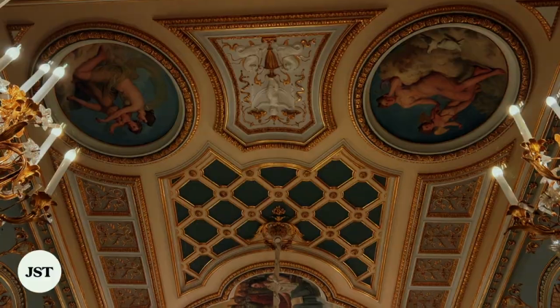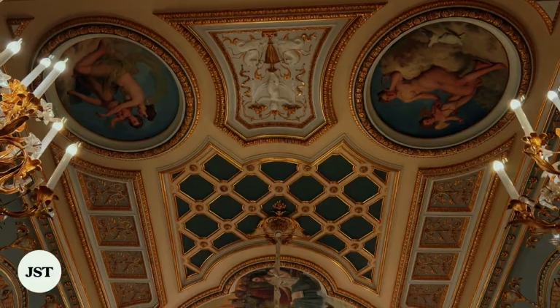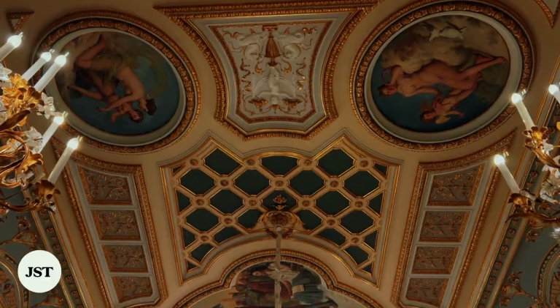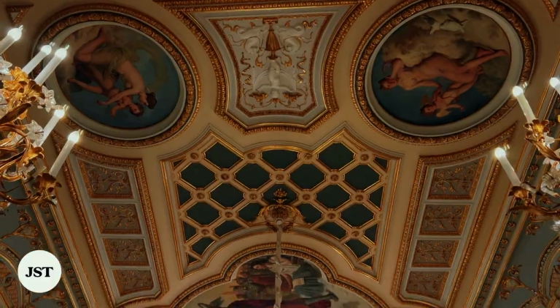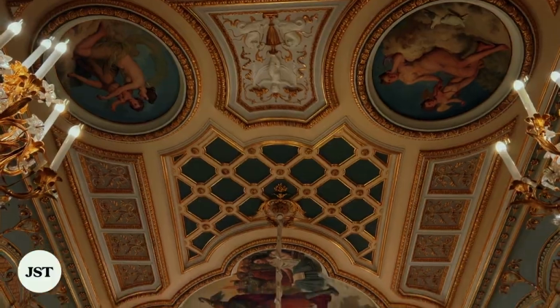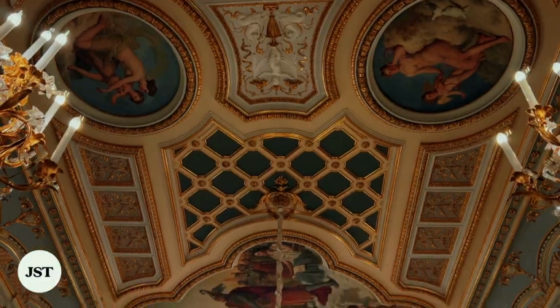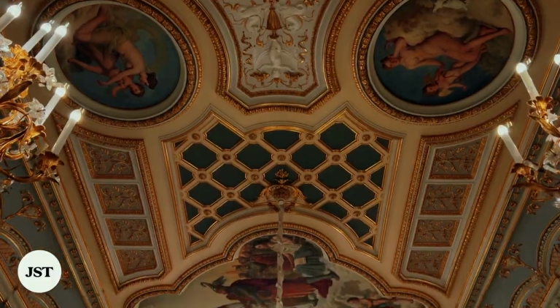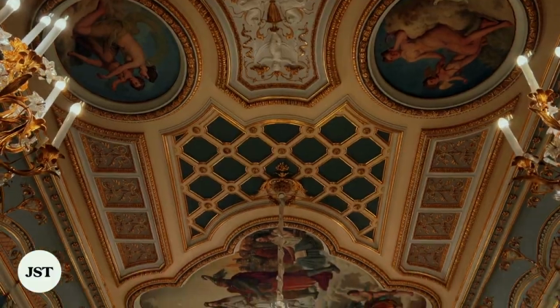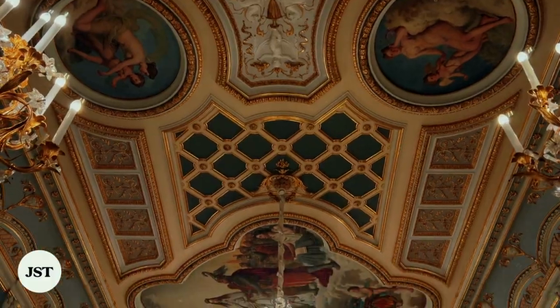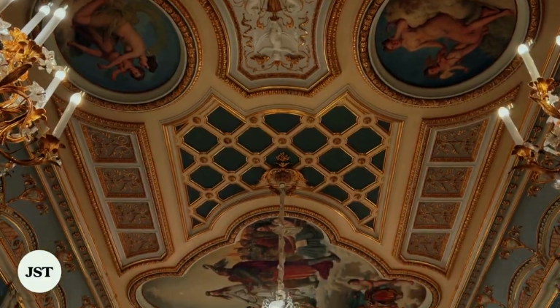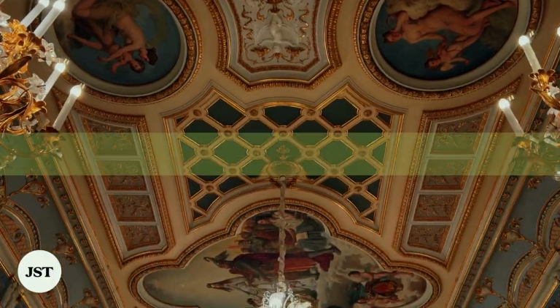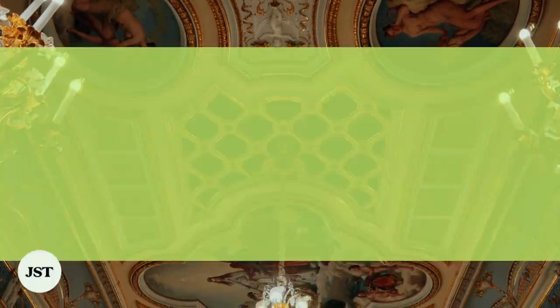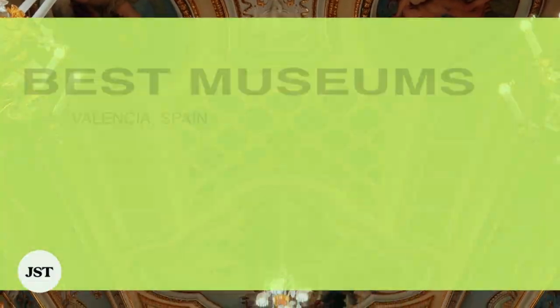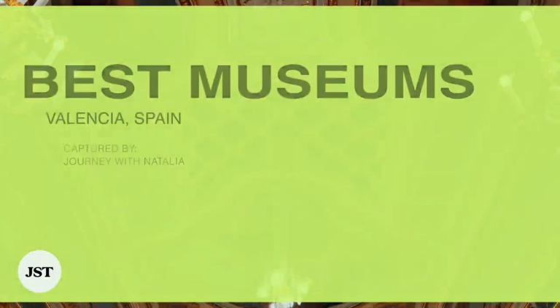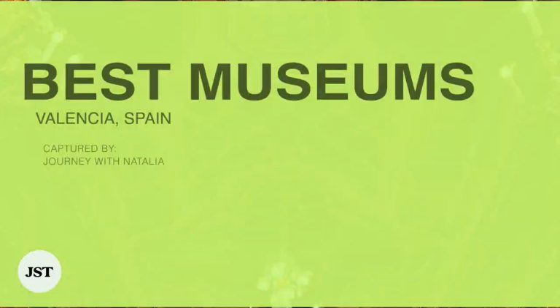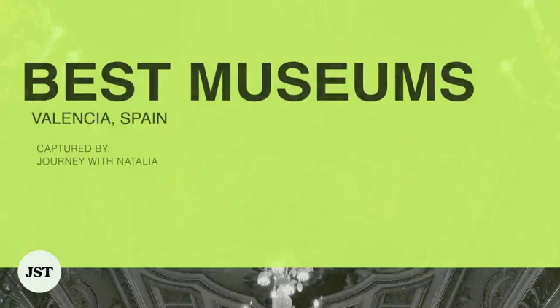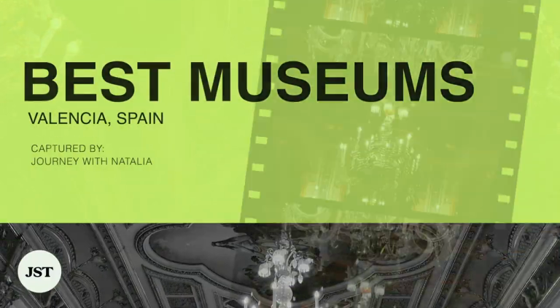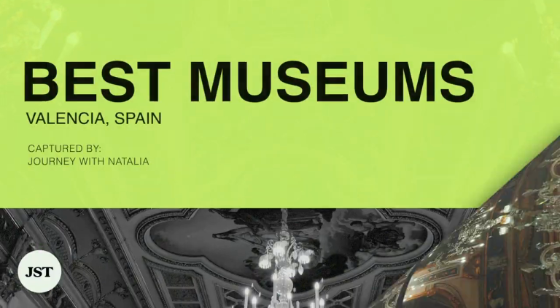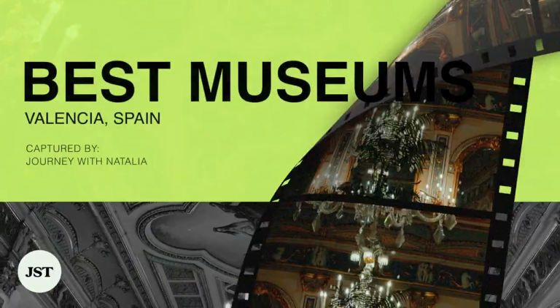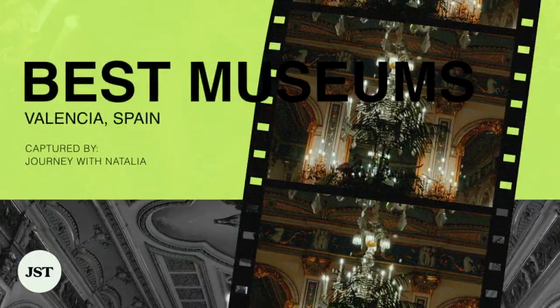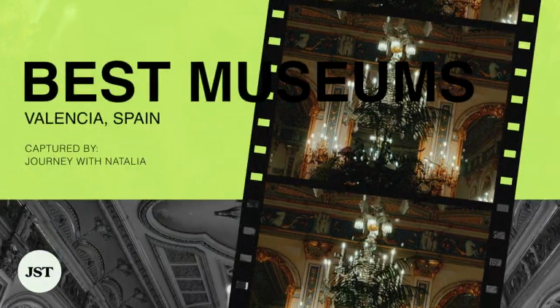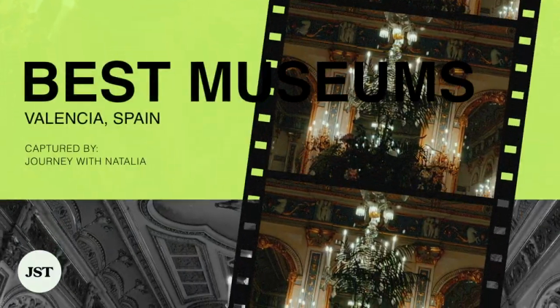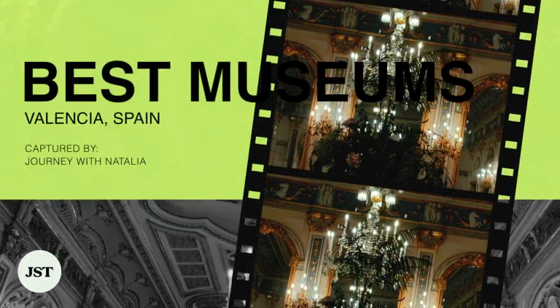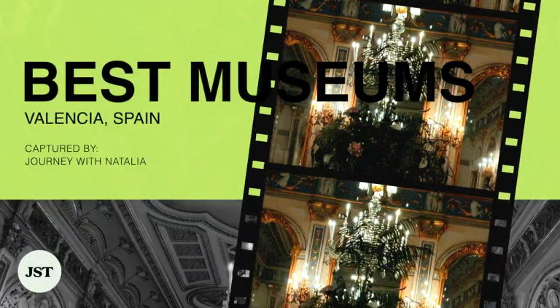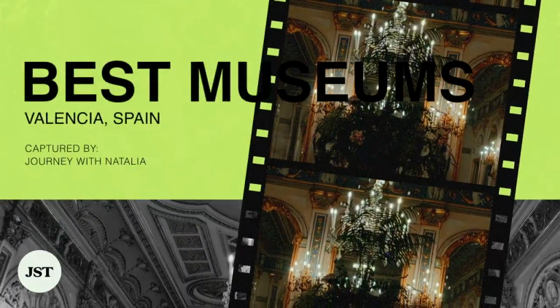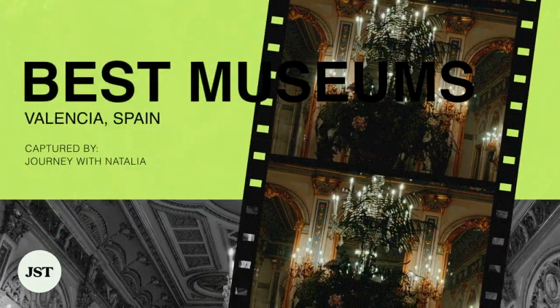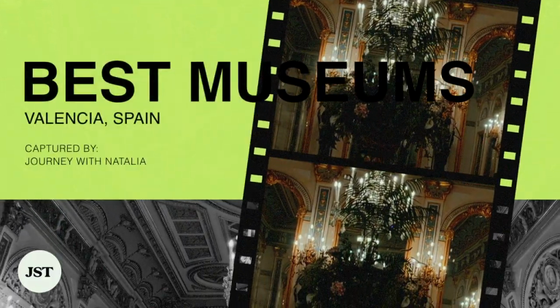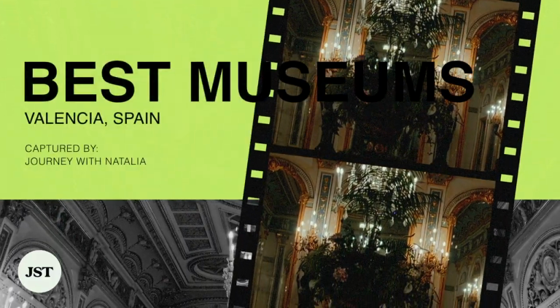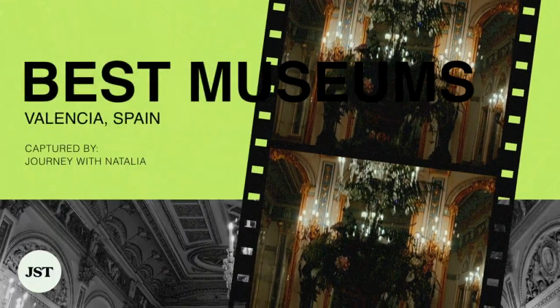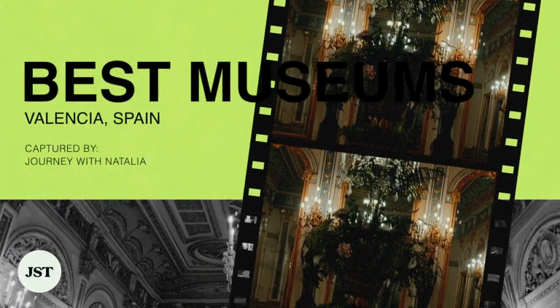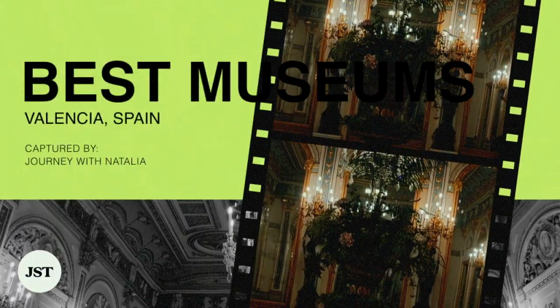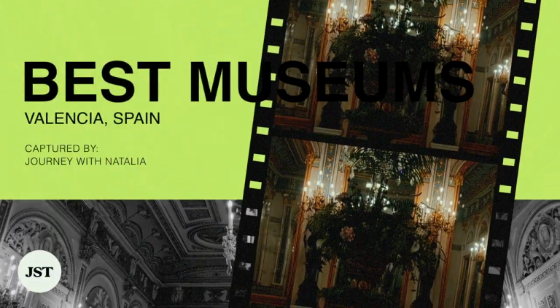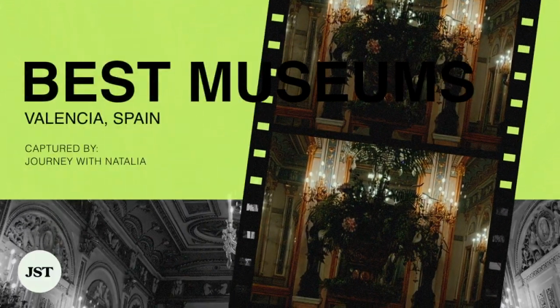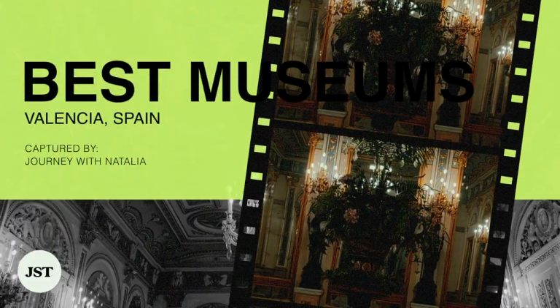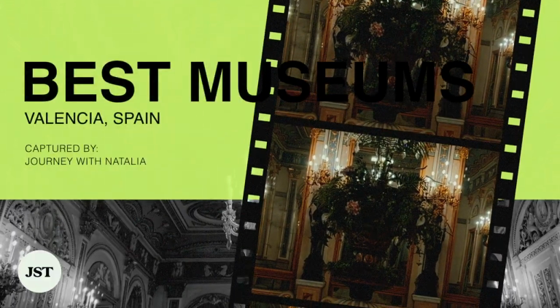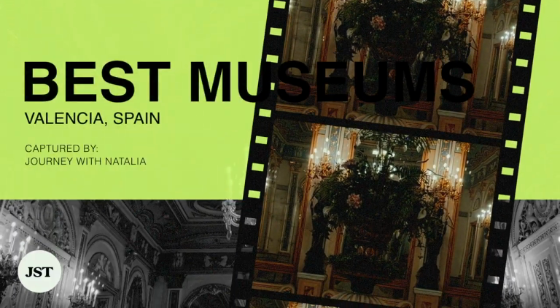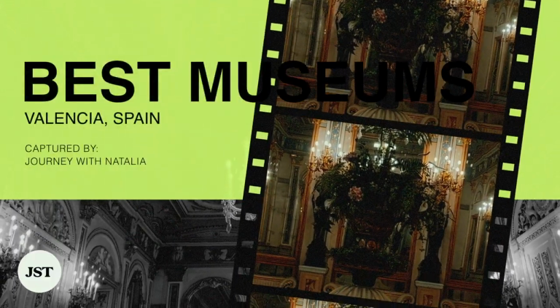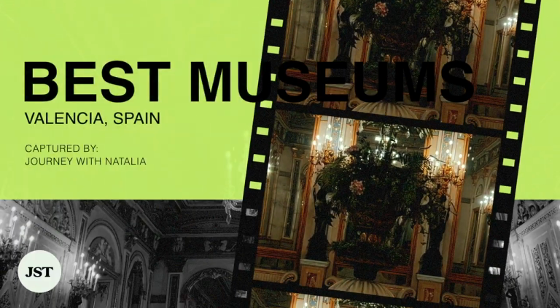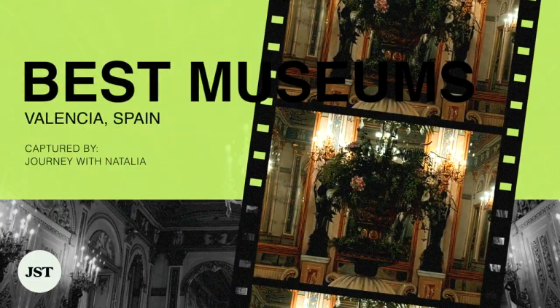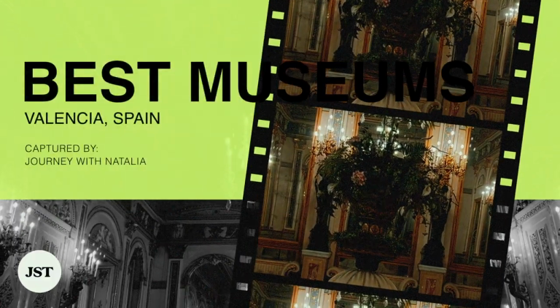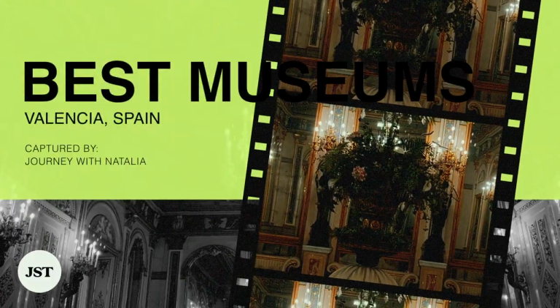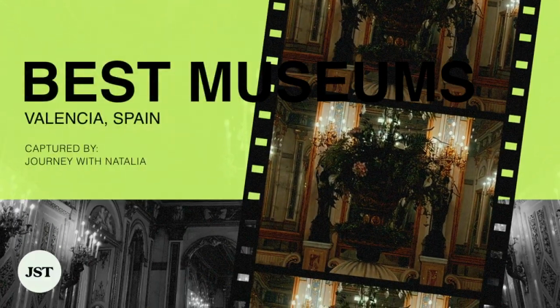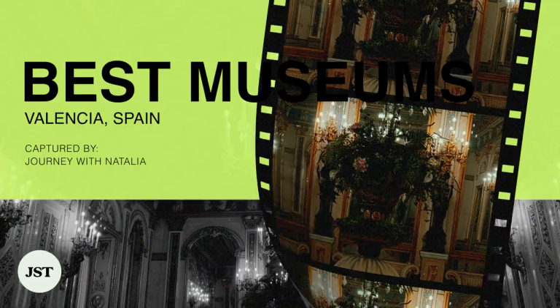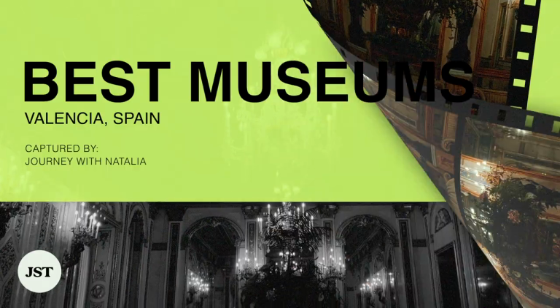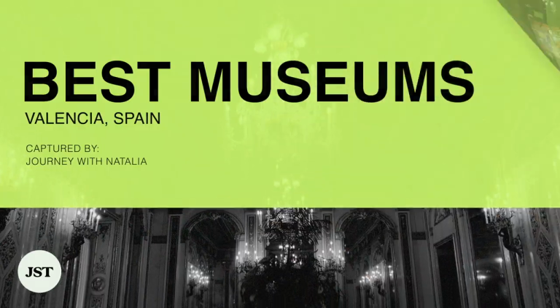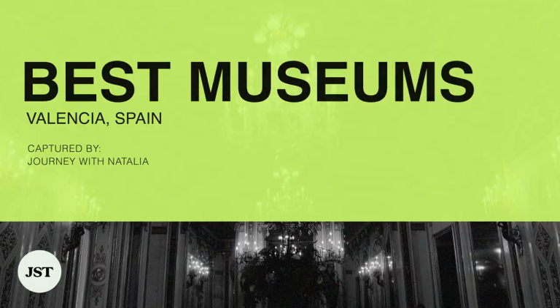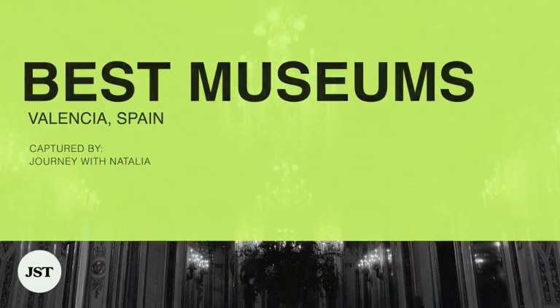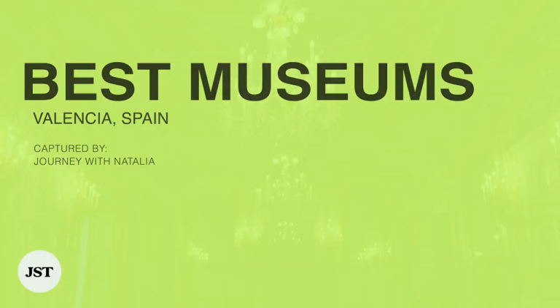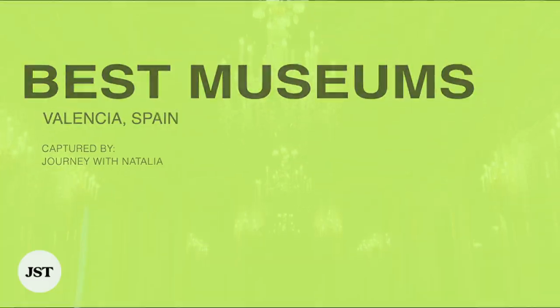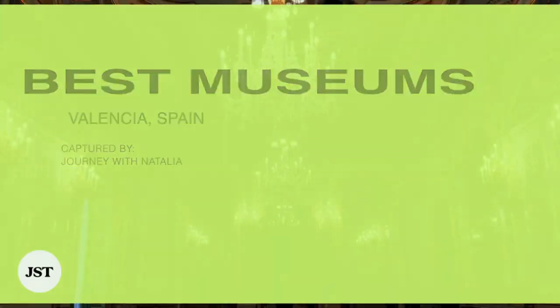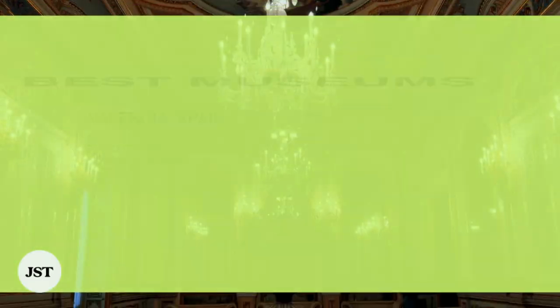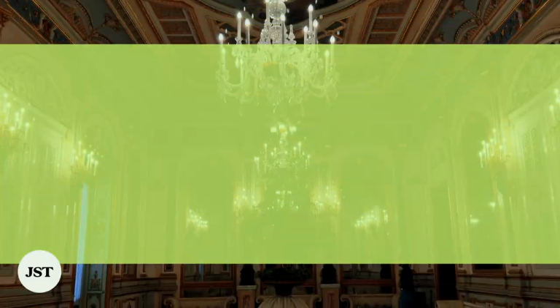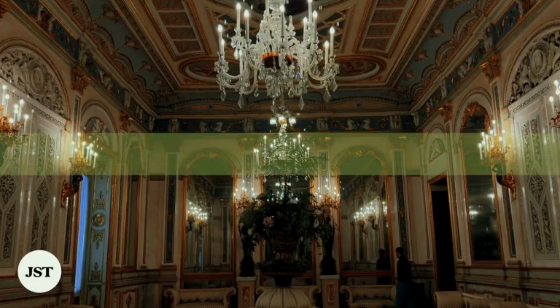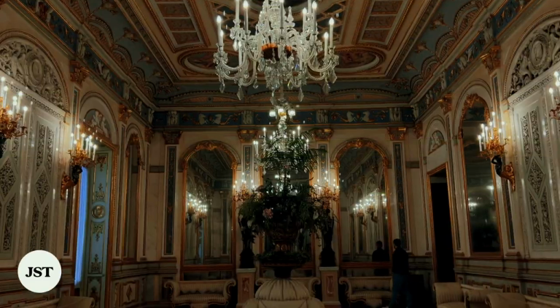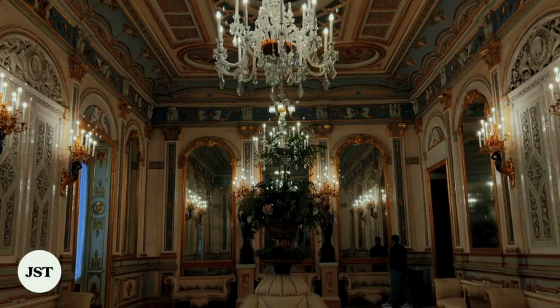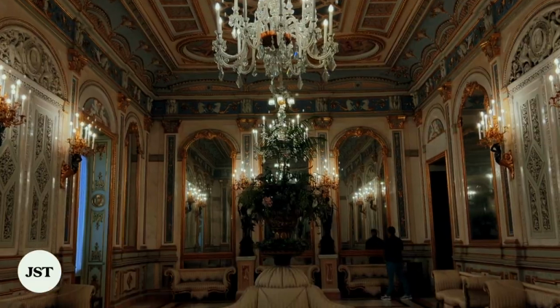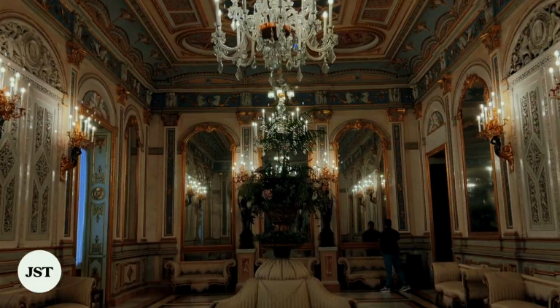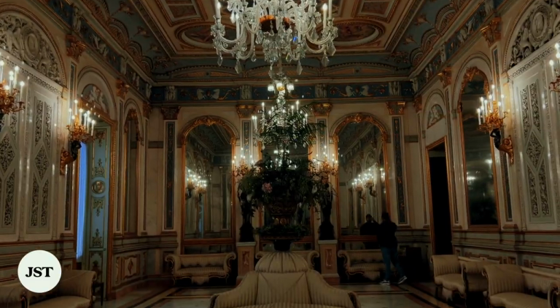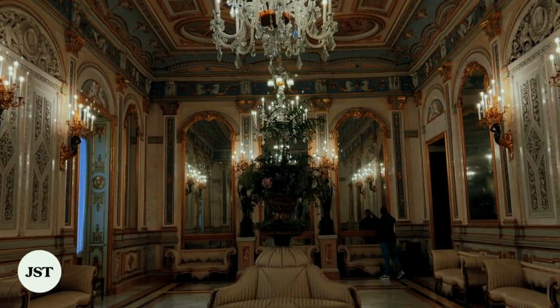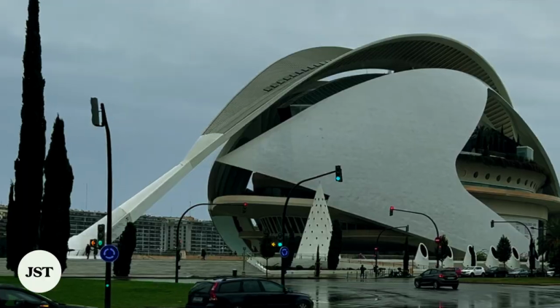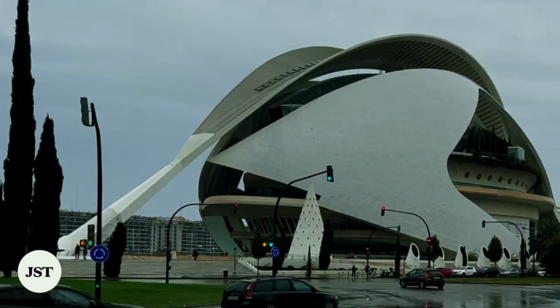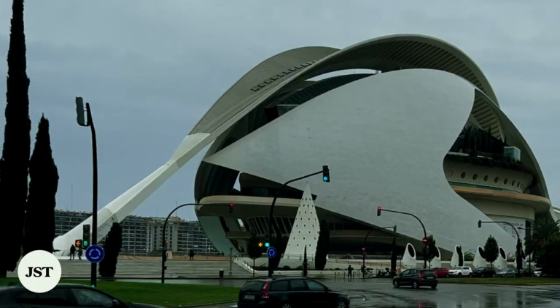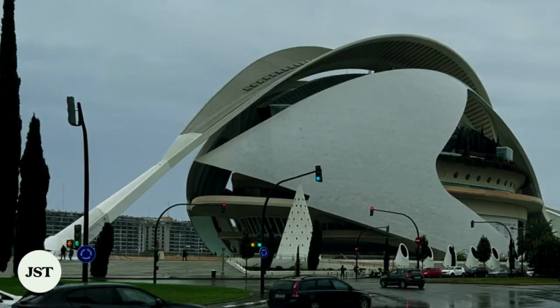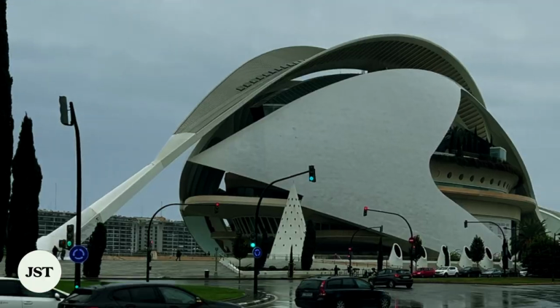Valencia is home to plentiful art, culture, and history. These are some of the best museums that this amazing city has to offer.